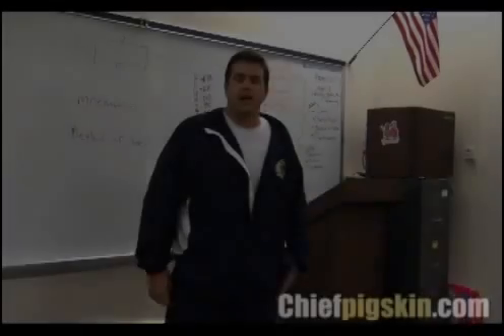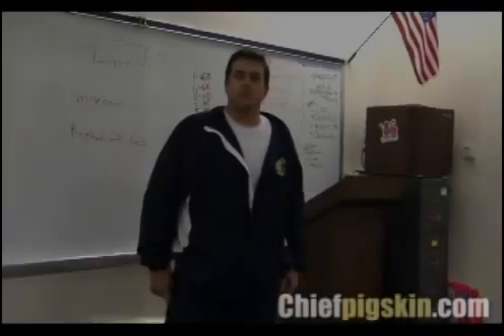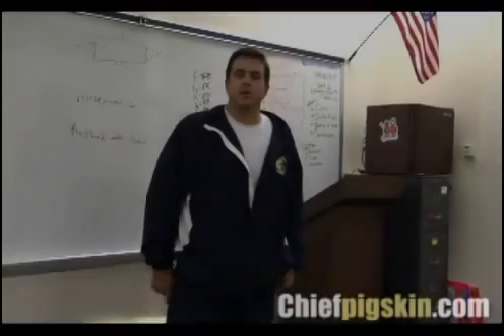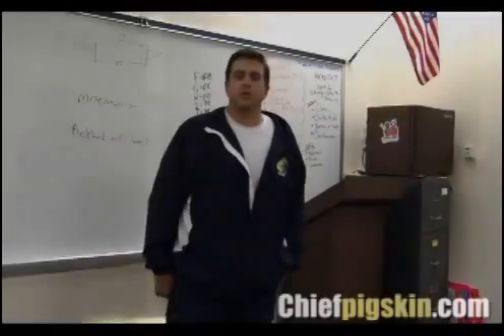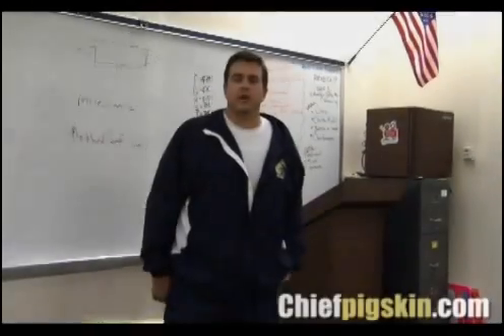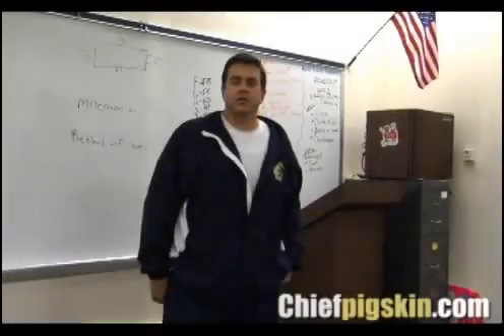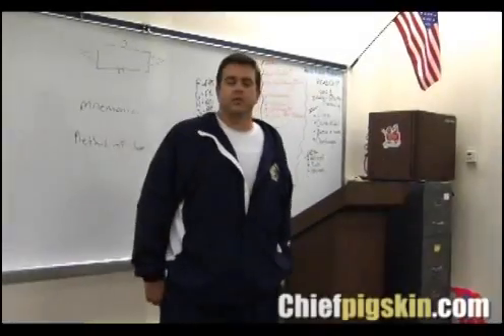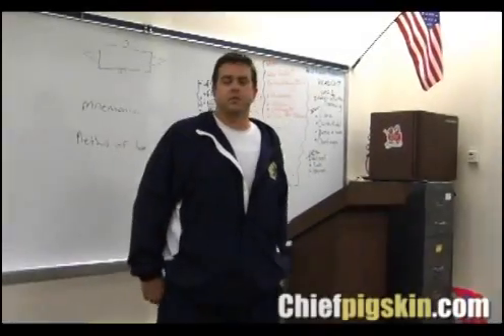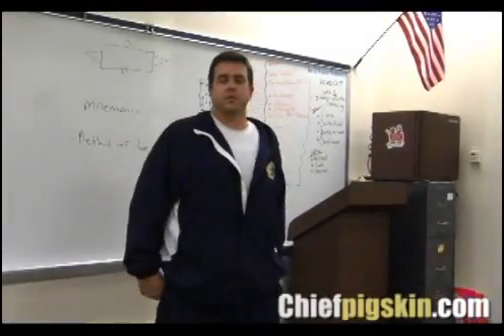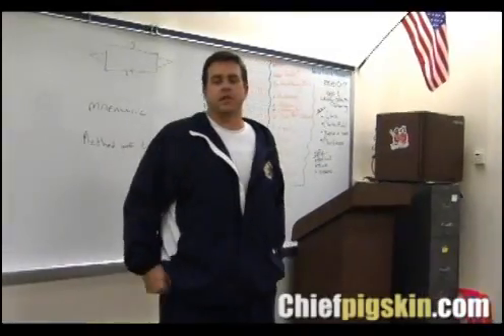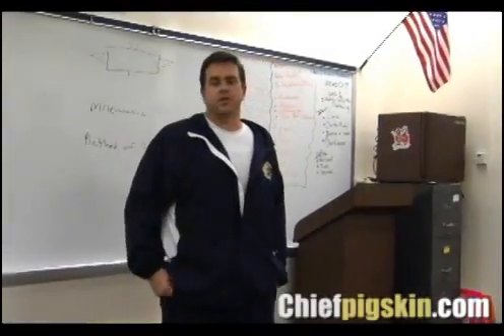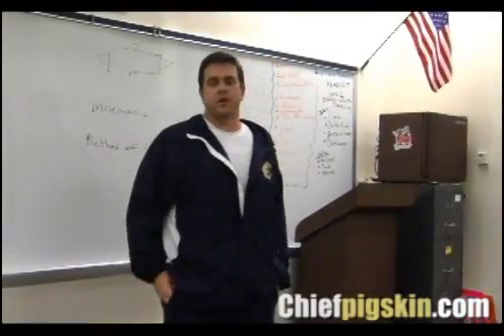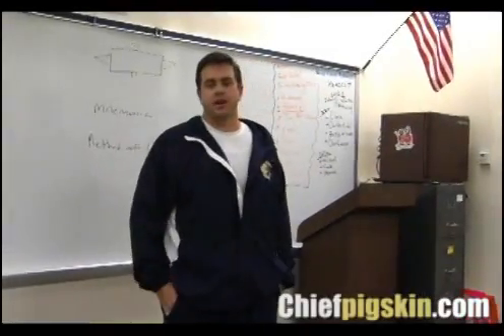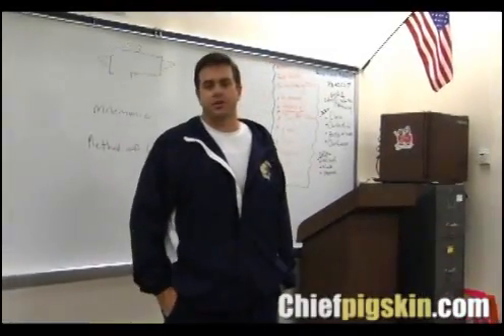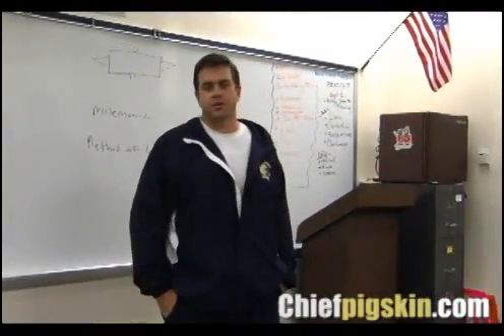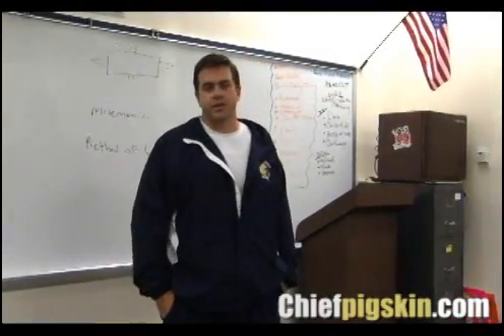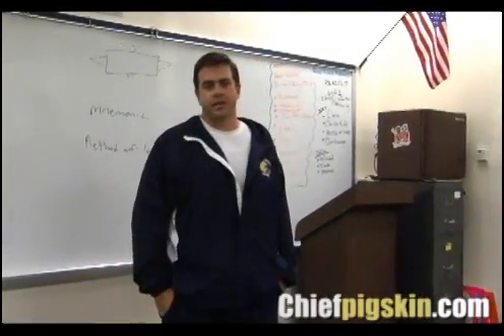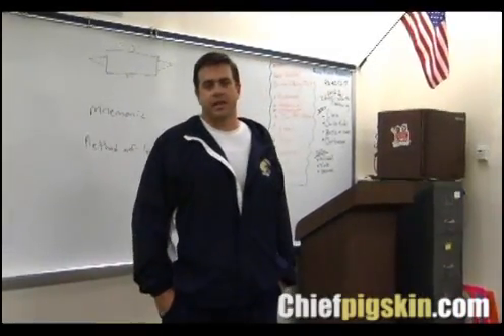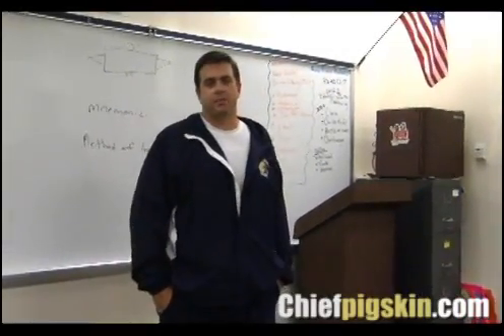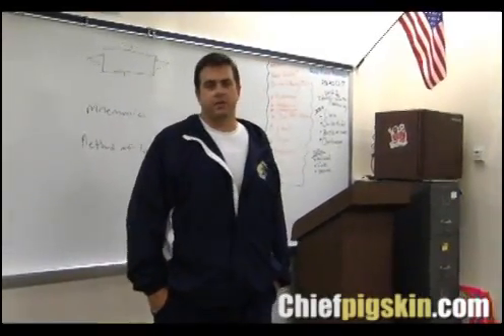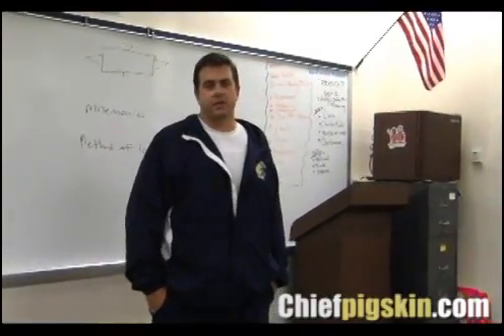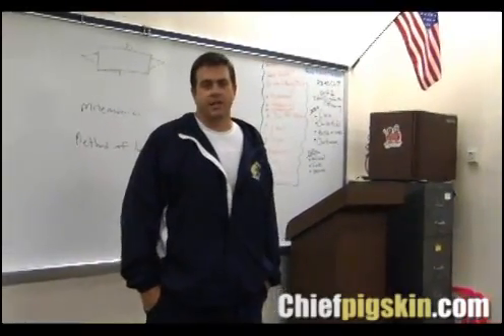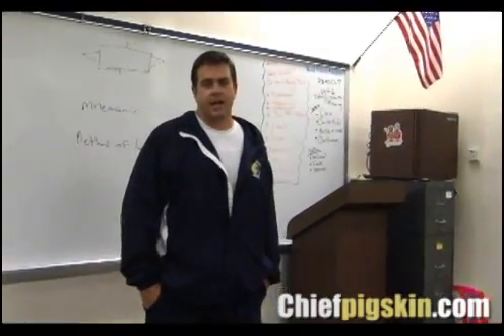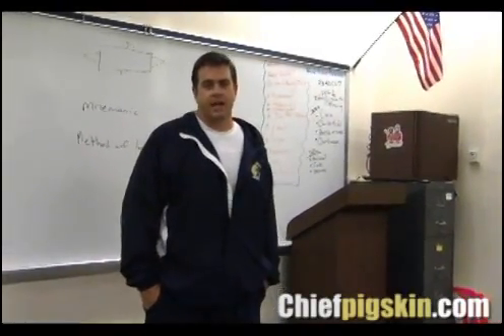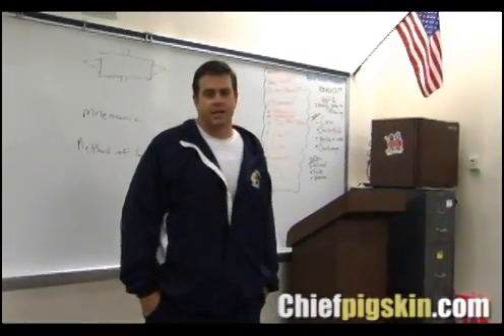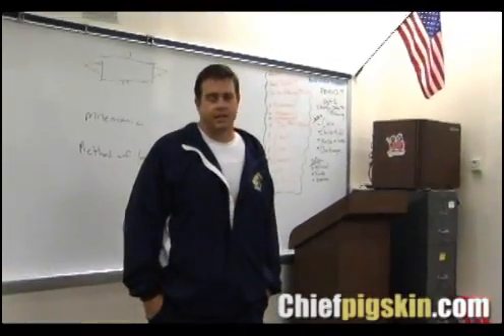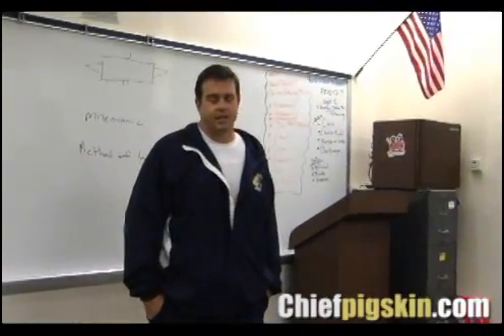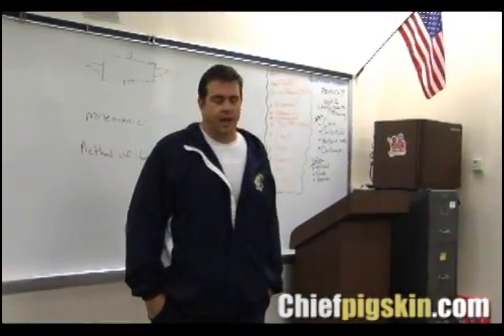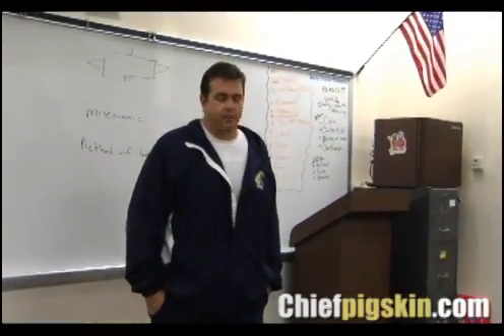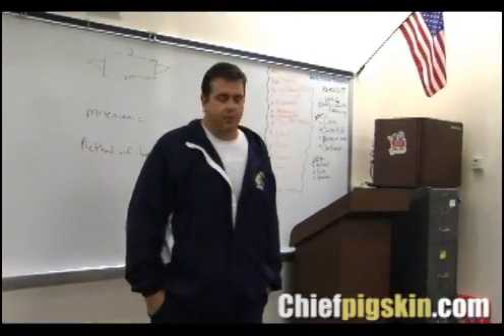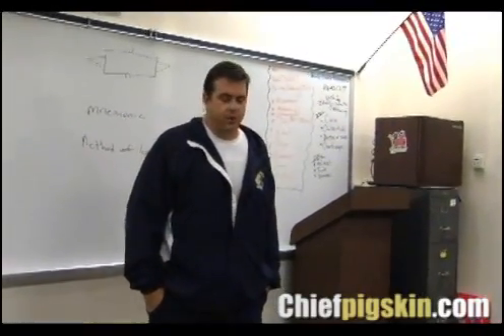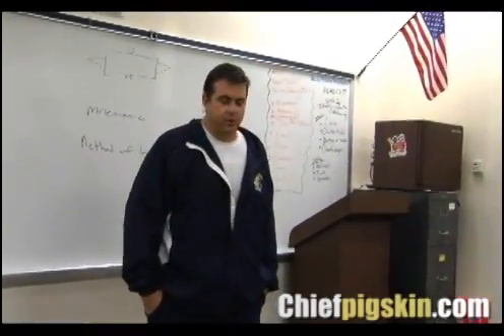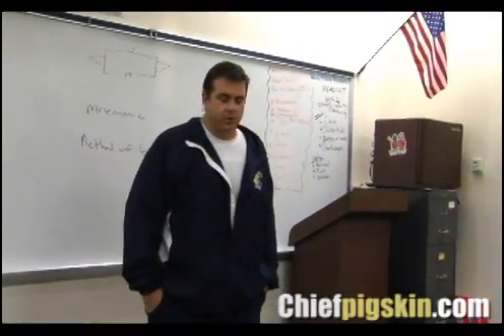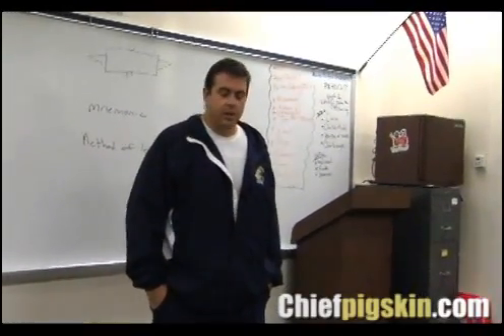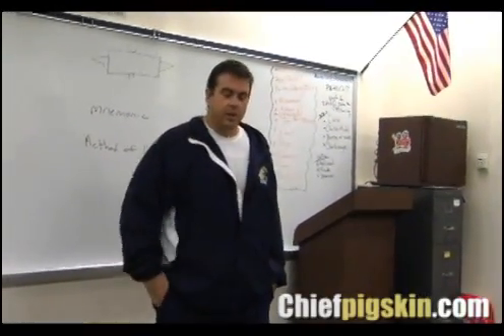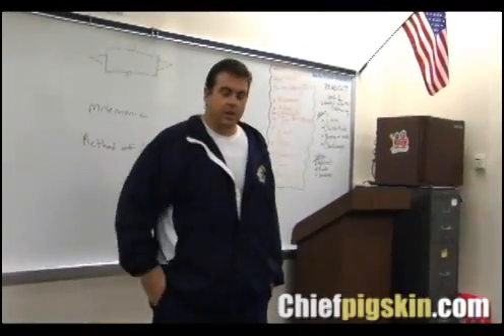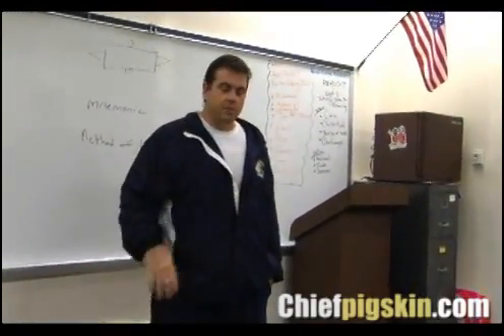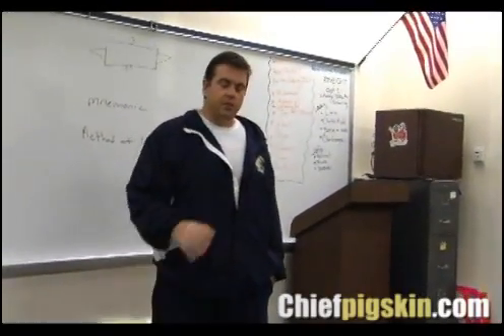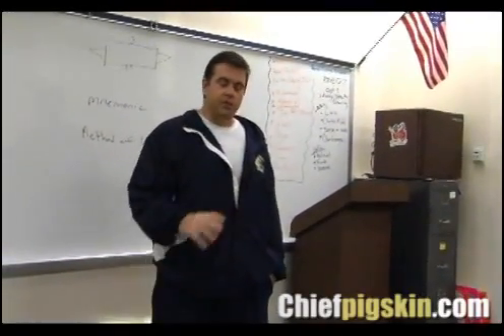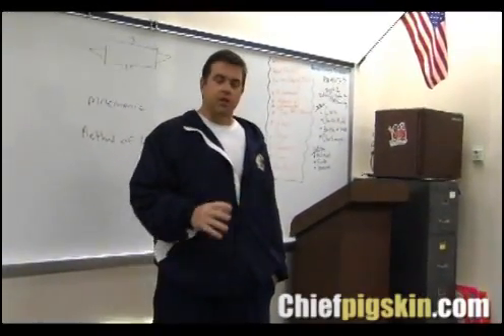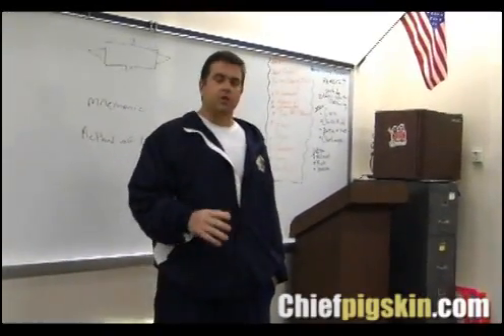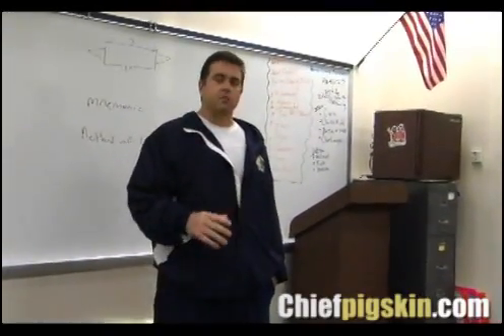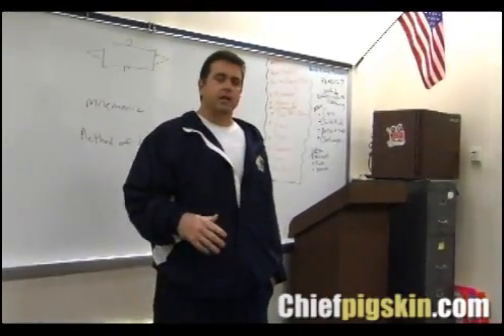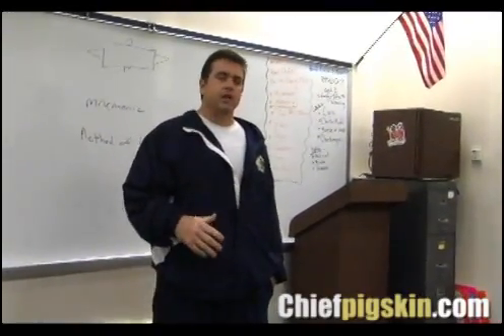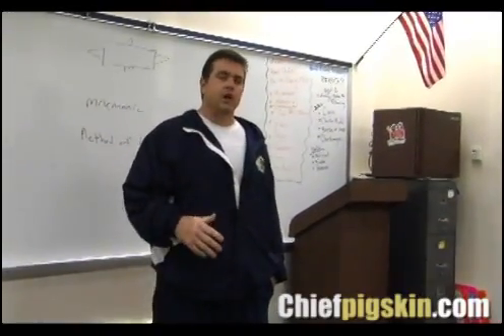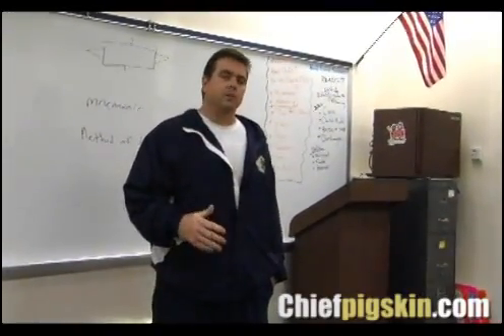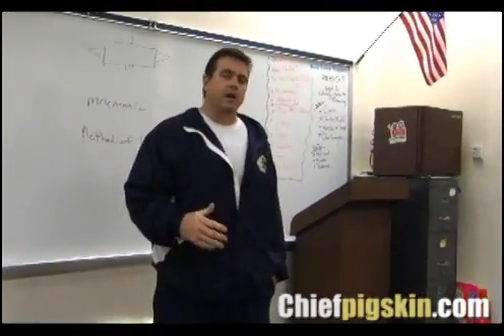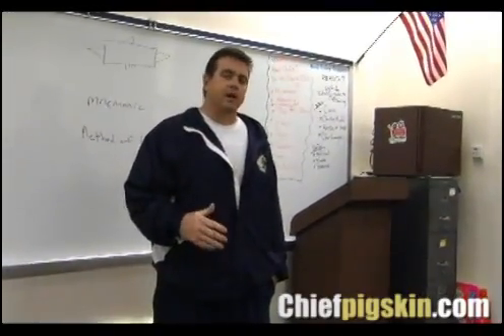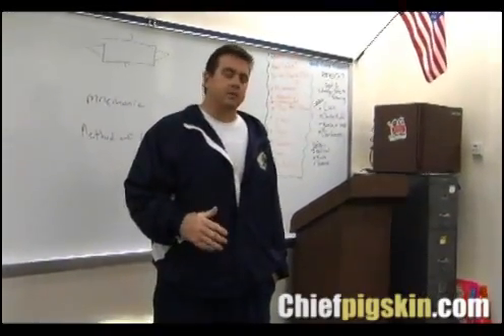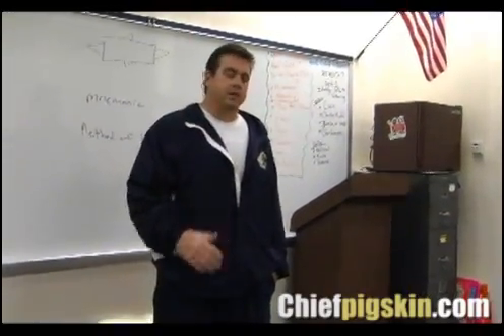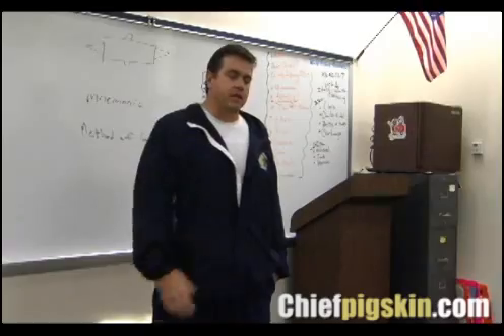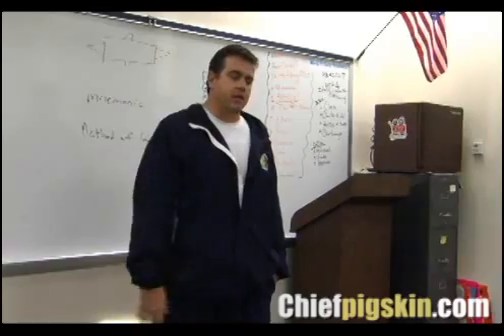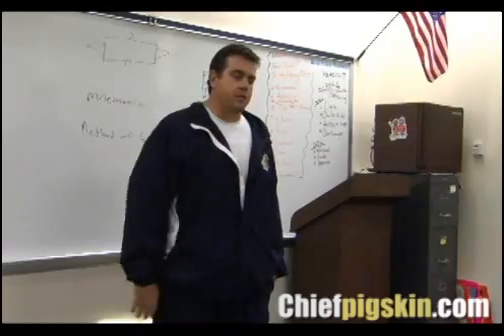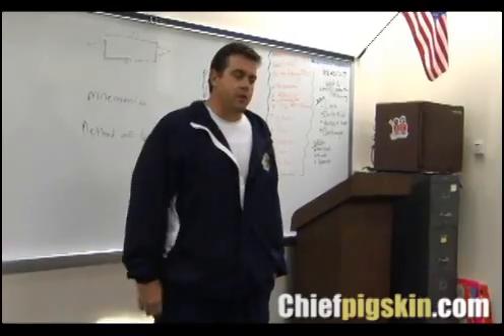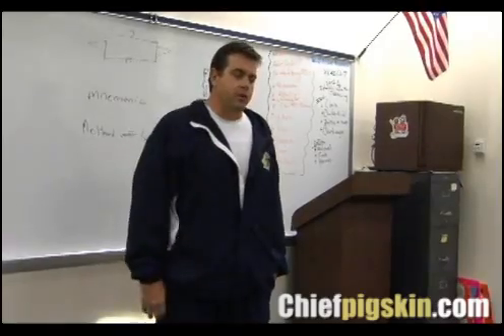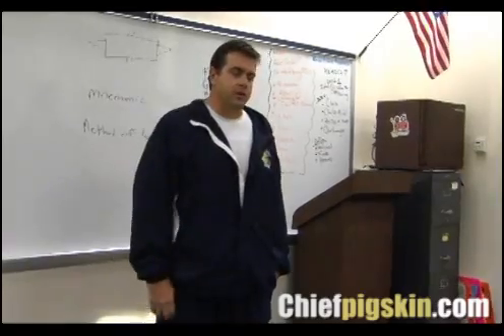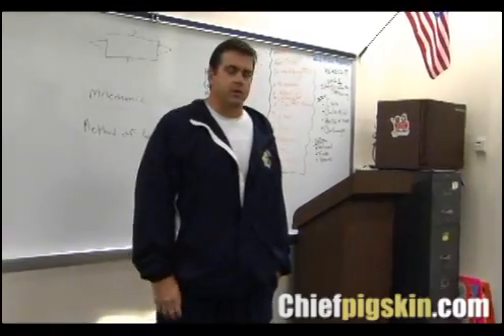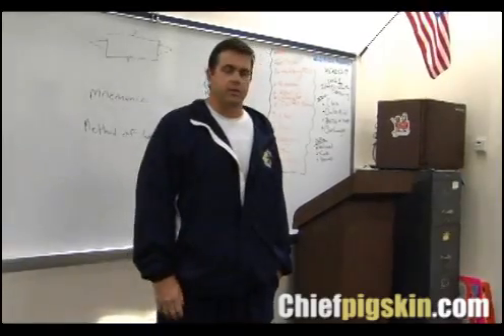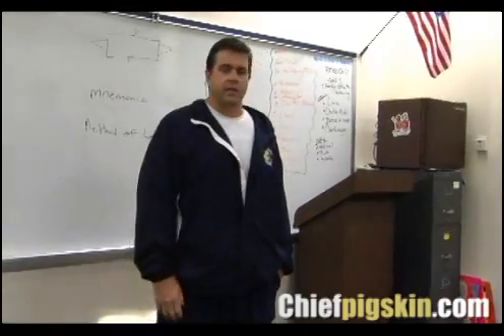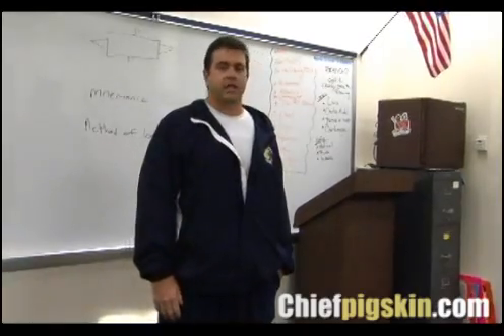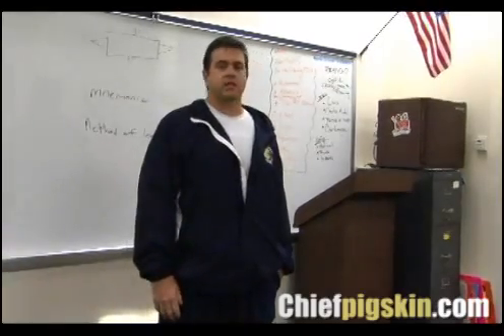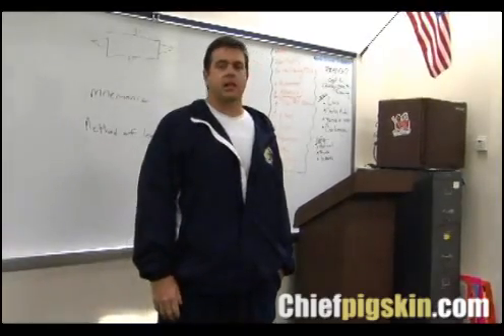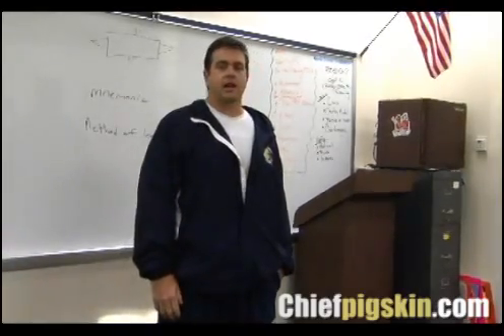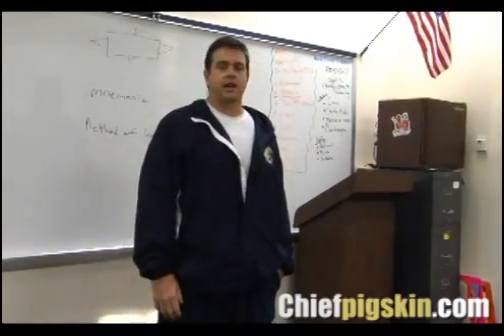Hi, I'm Mick Ressler from Cathedral High School, Indianapolis, Indiana. Today I'm going to demonstrate and talk about some of the key components of a kick slide.